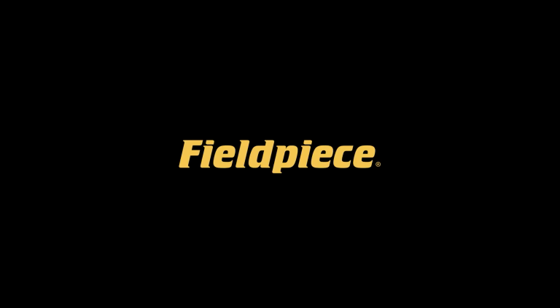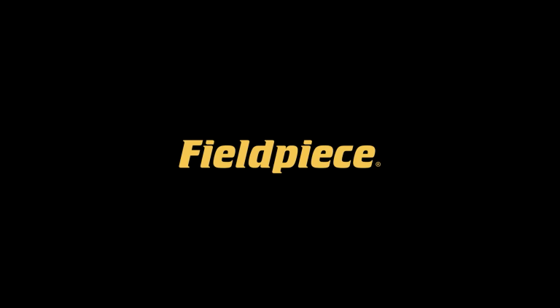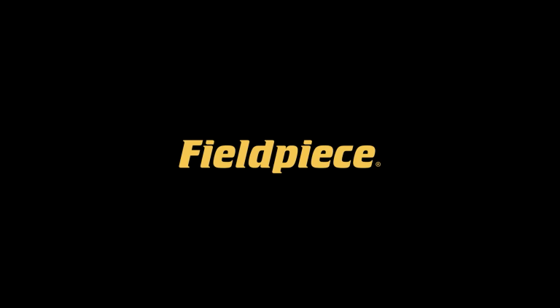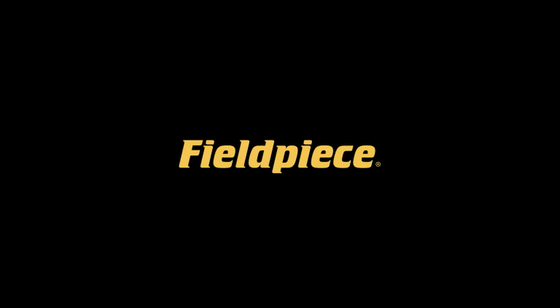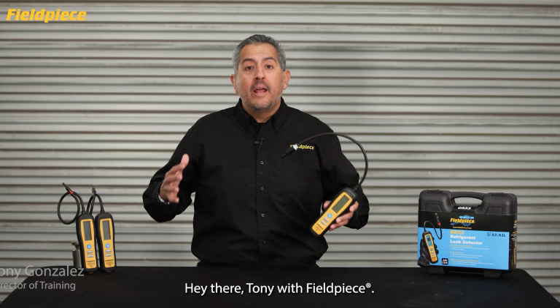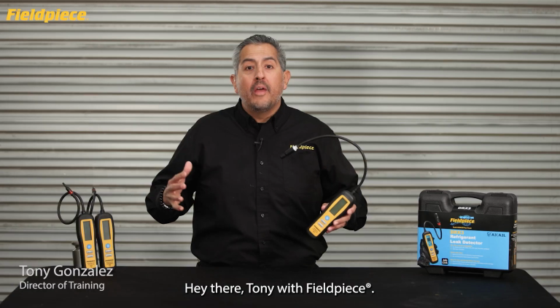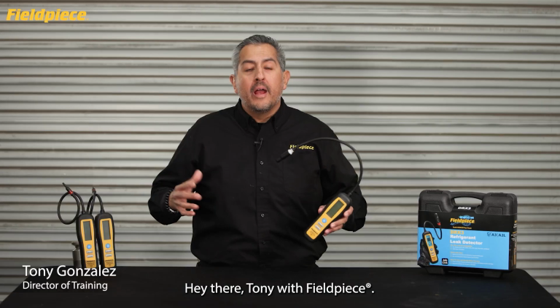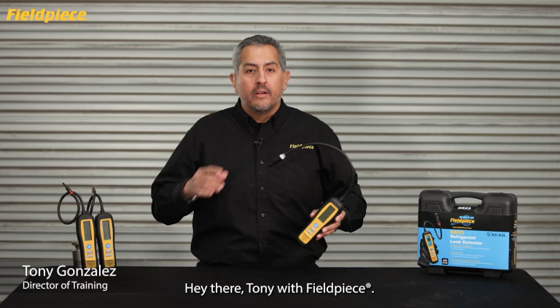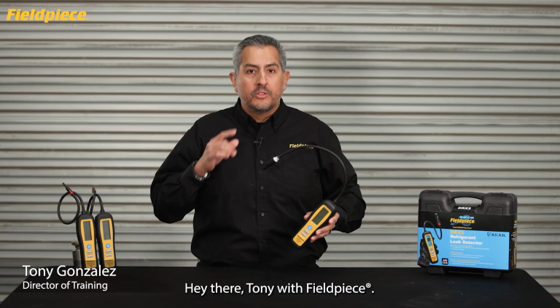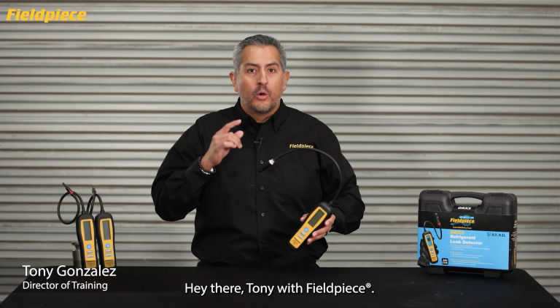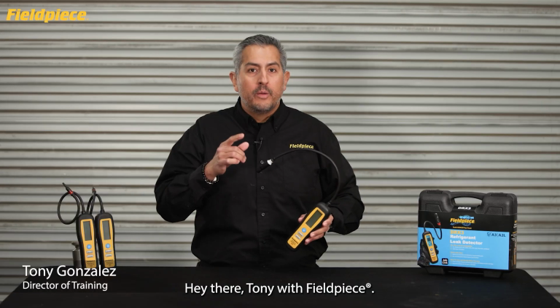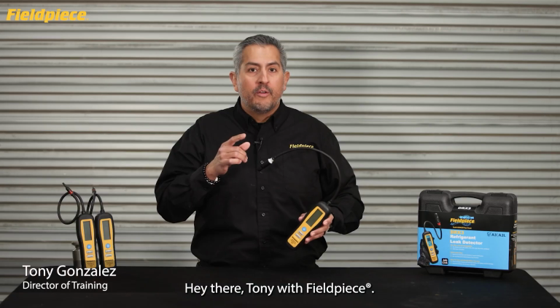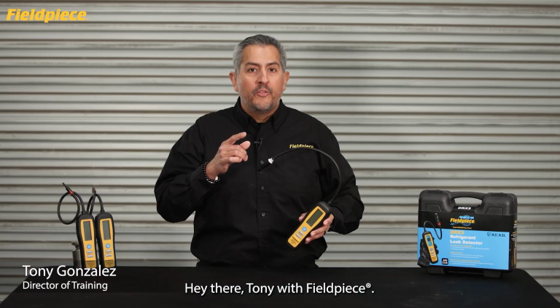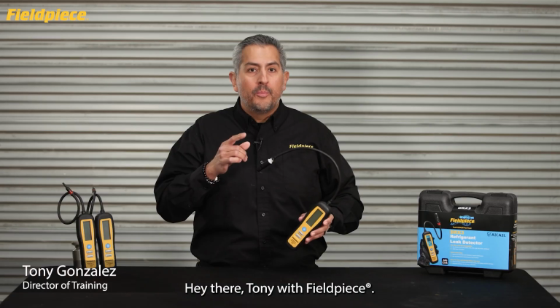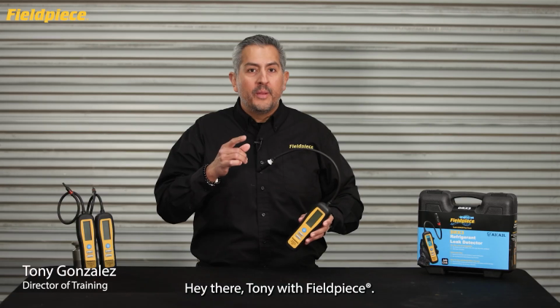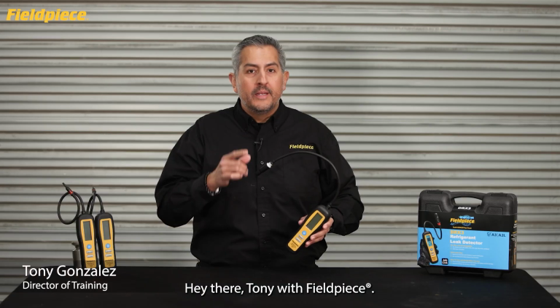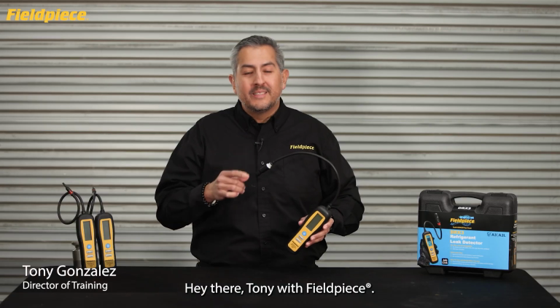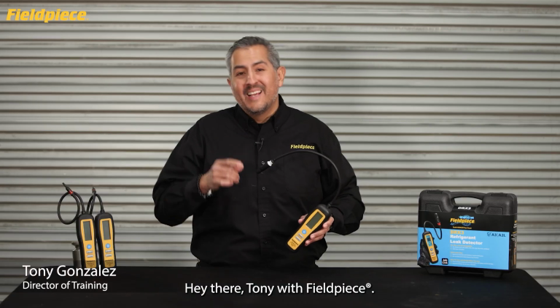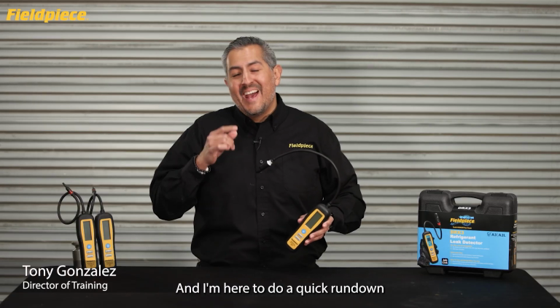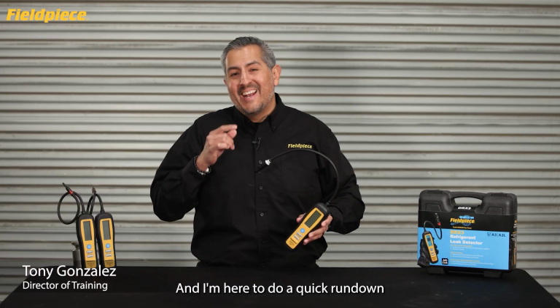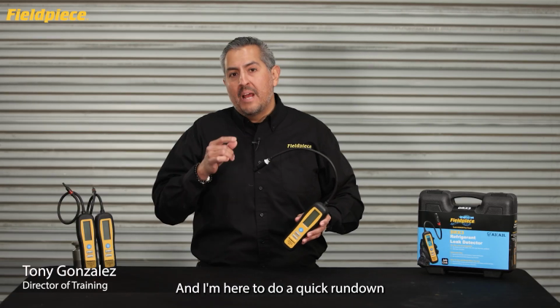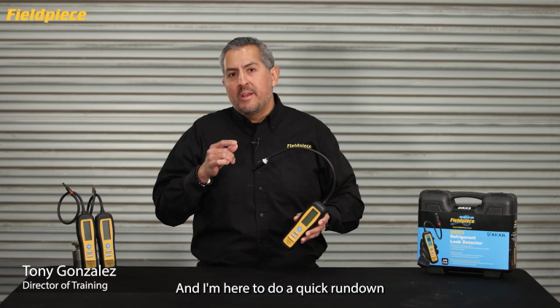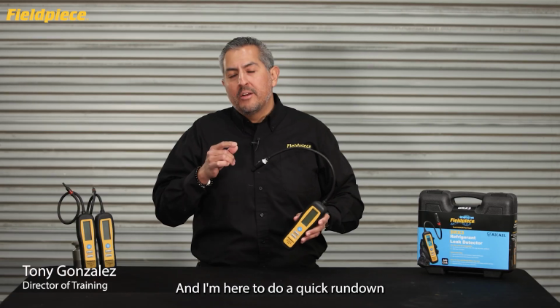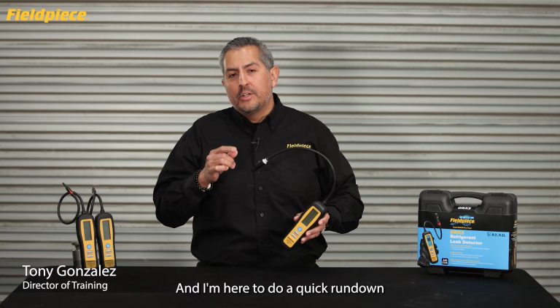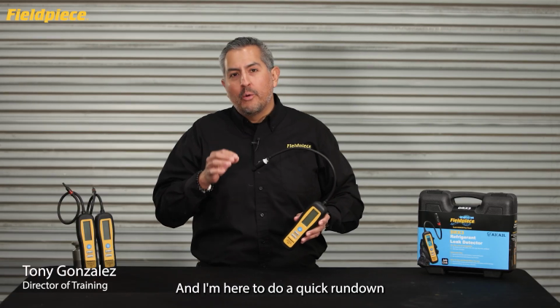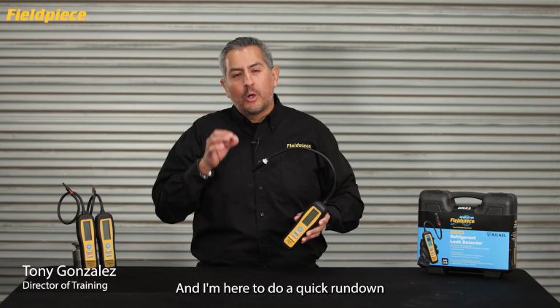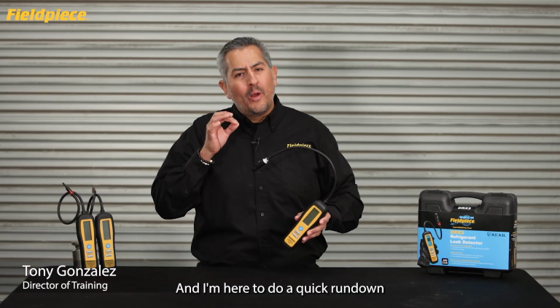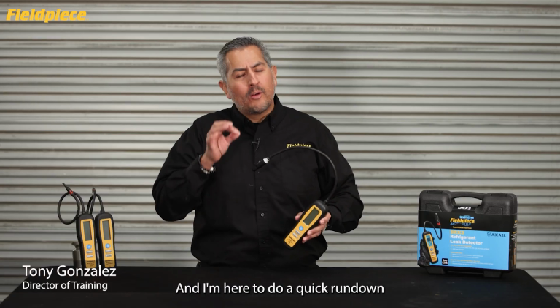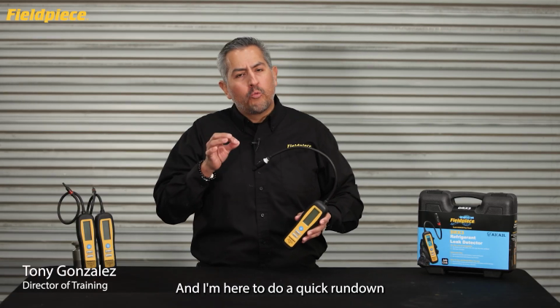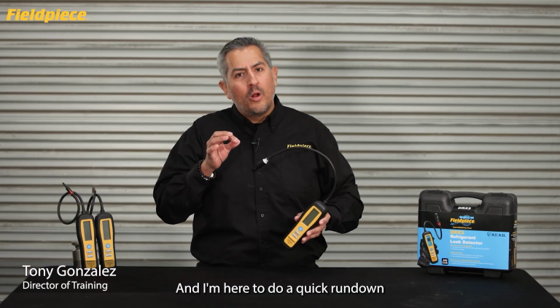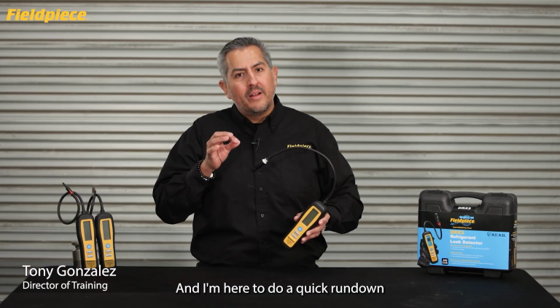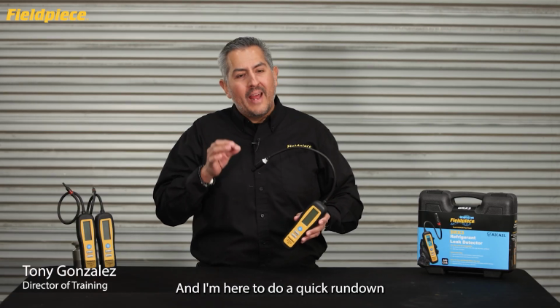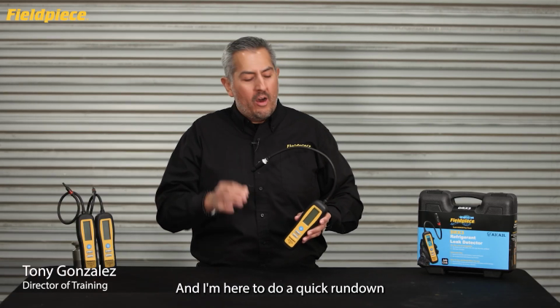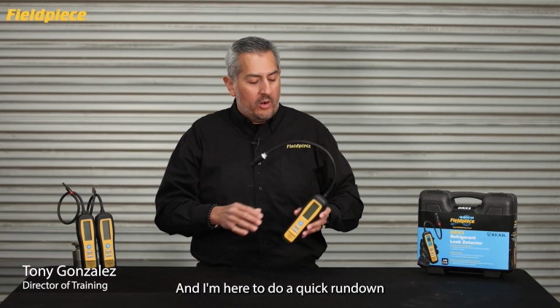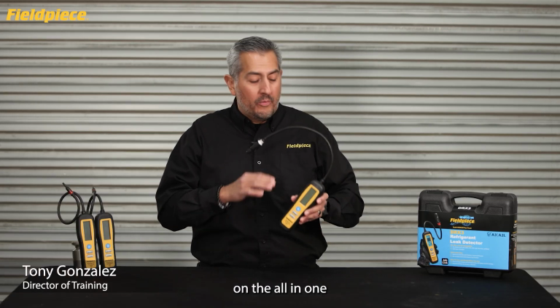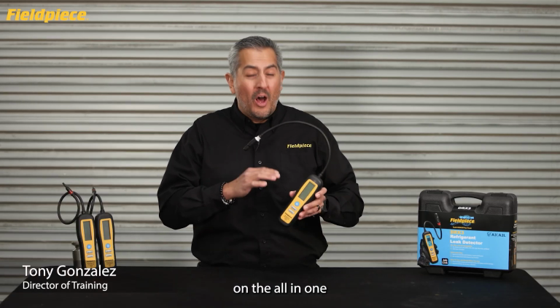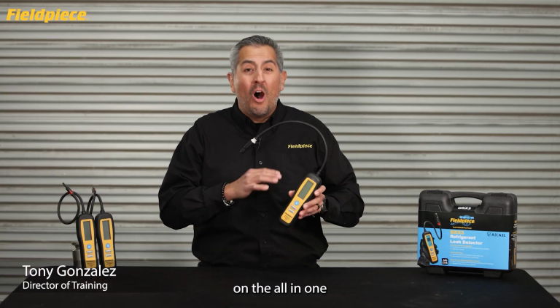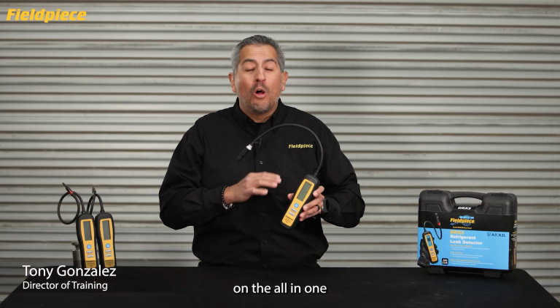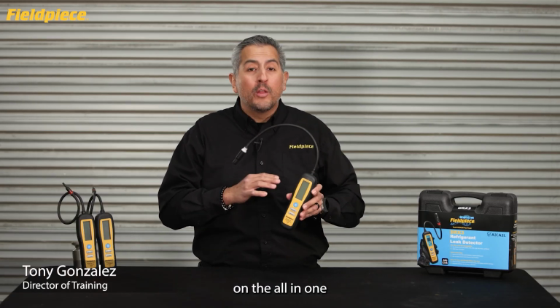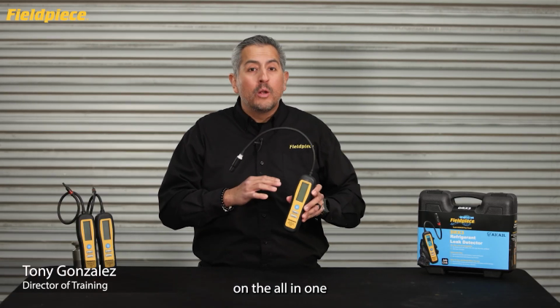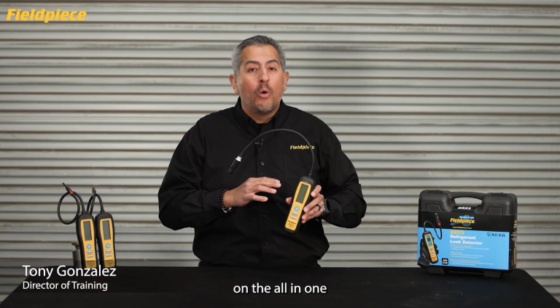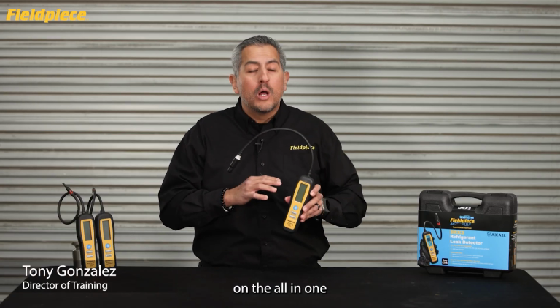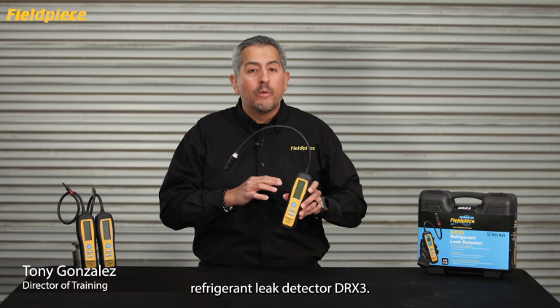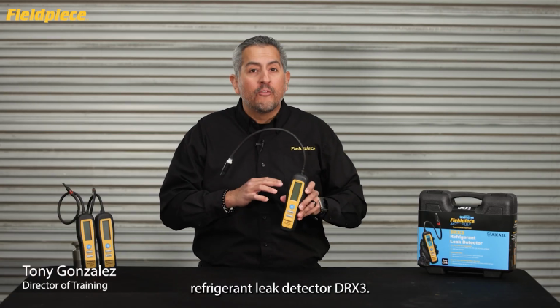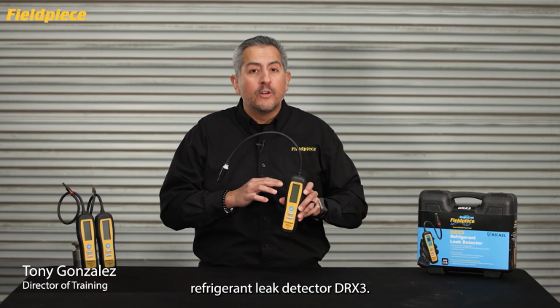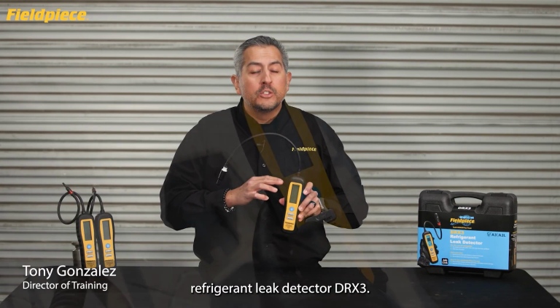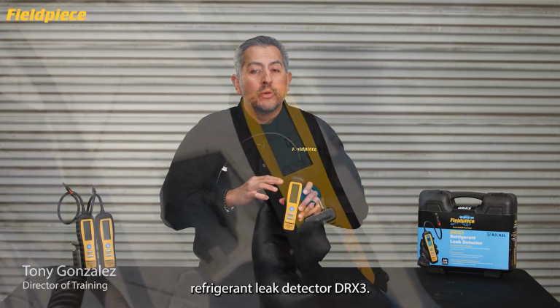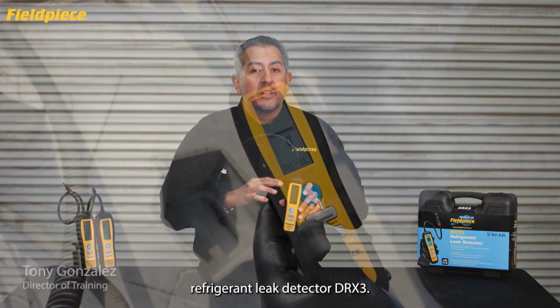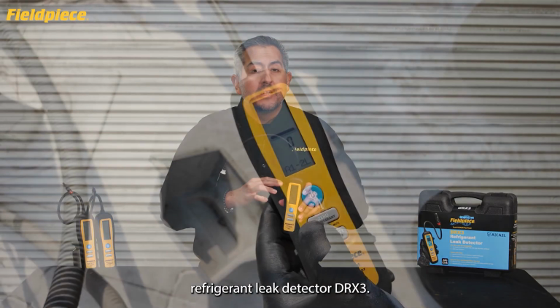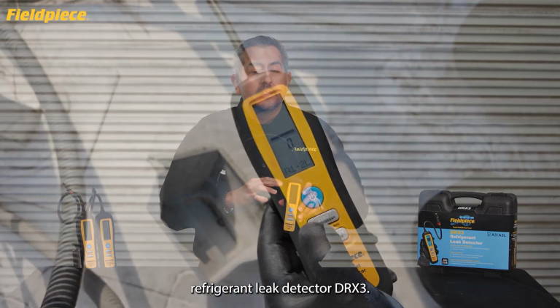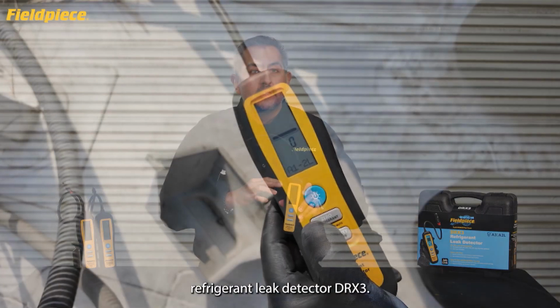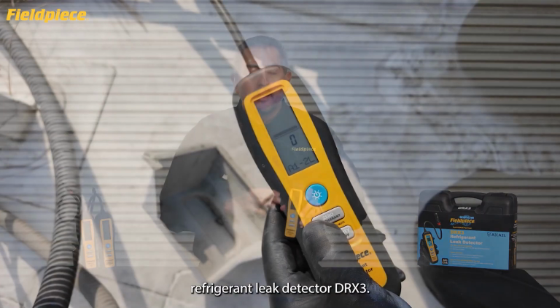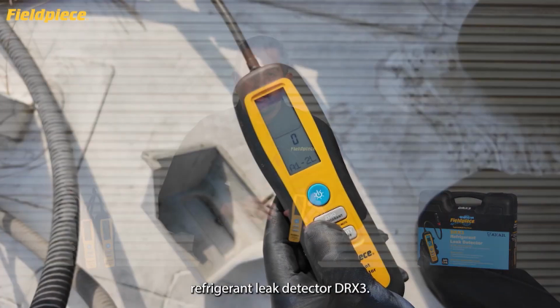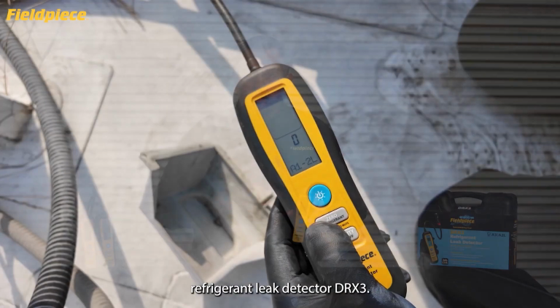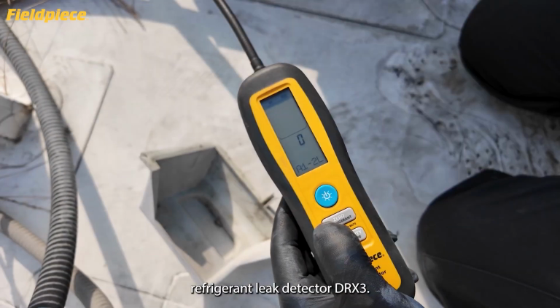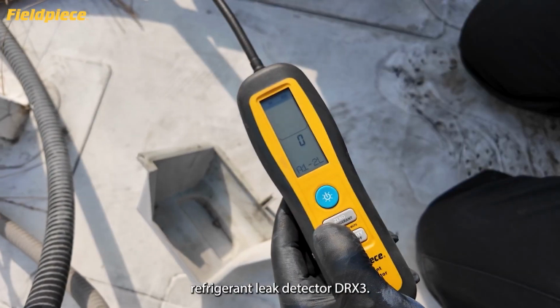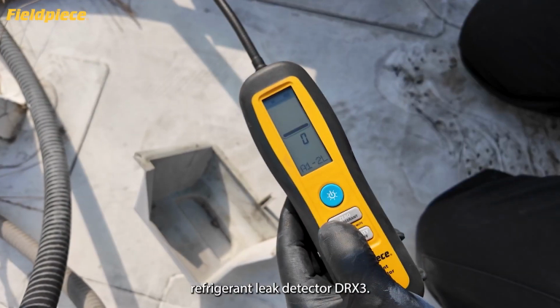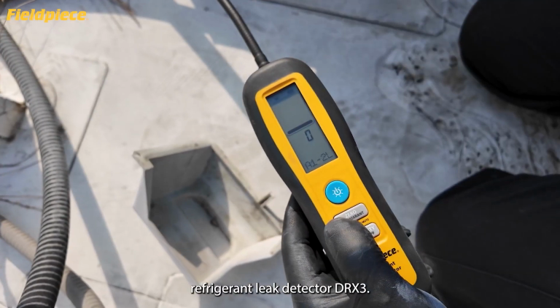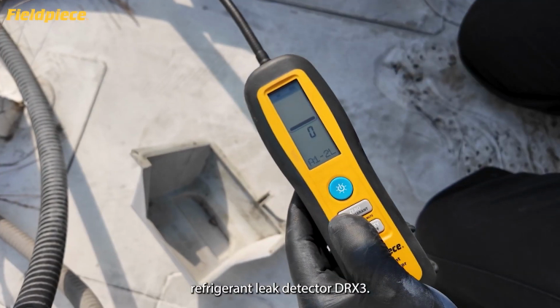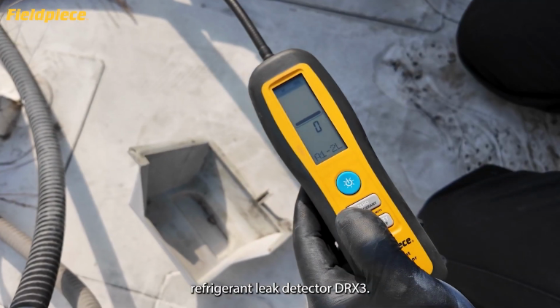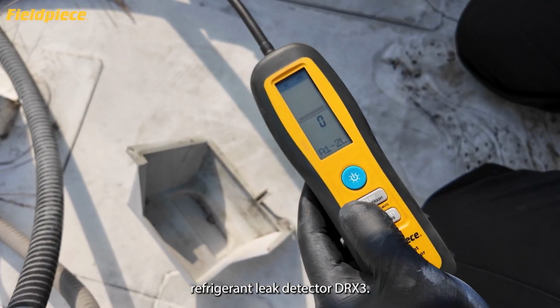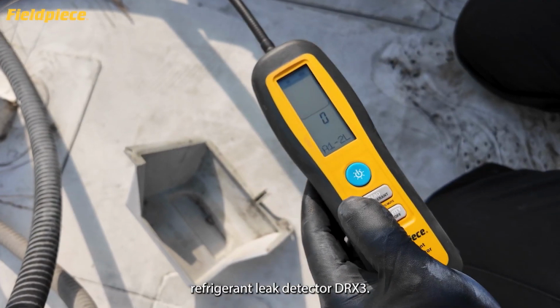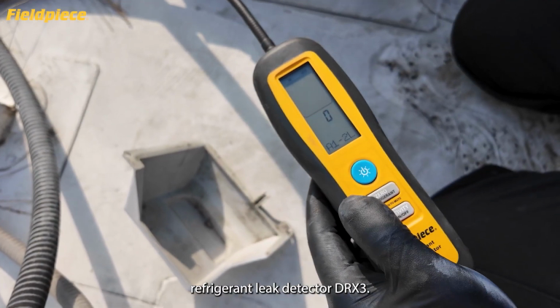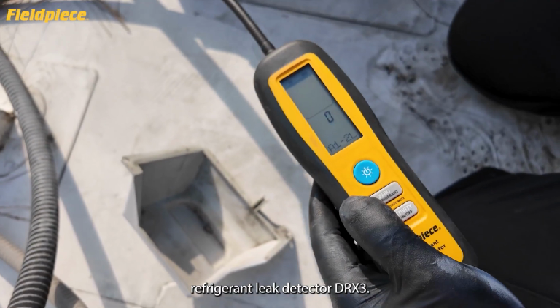Hey there! Tony with FieldPeace, and I'm here to do a quick rundown on the all-in-one refrigerant leak detector DRX3.